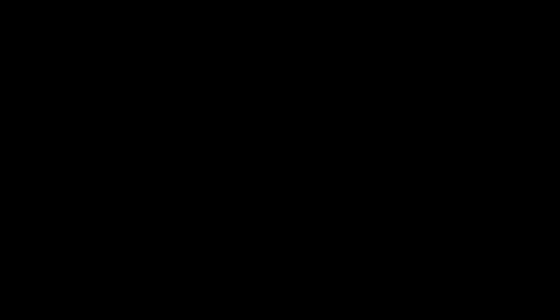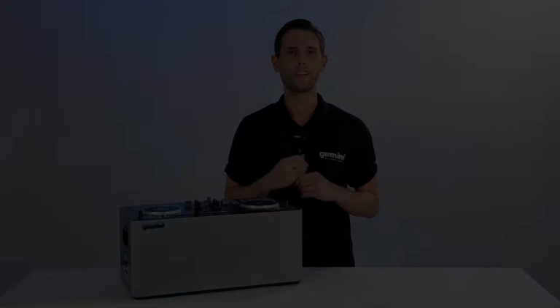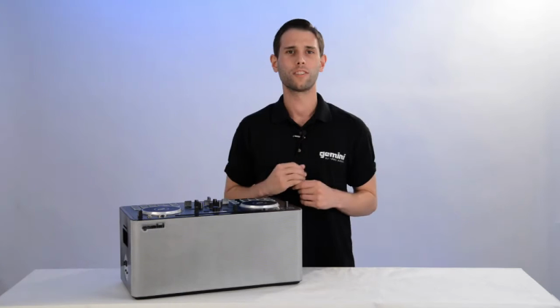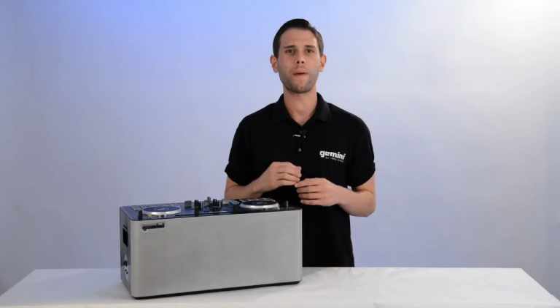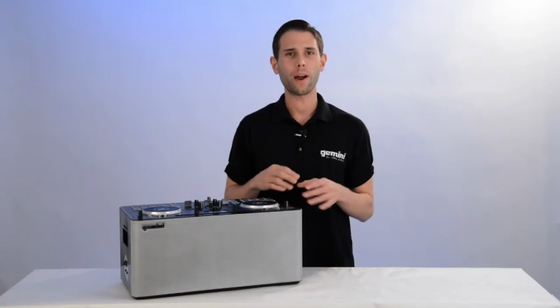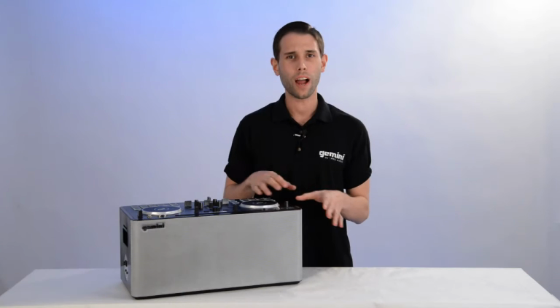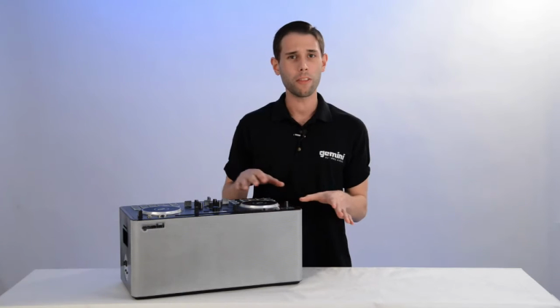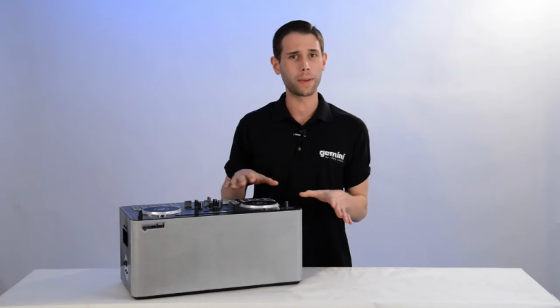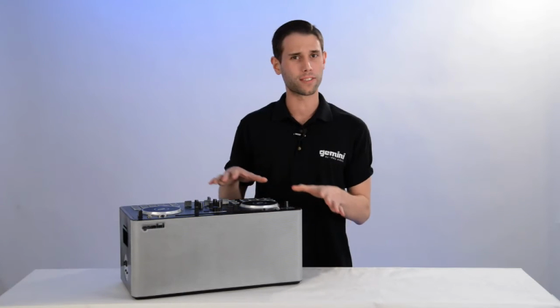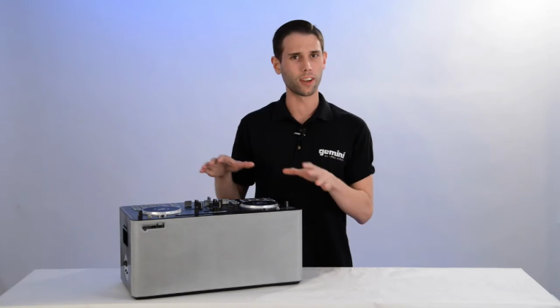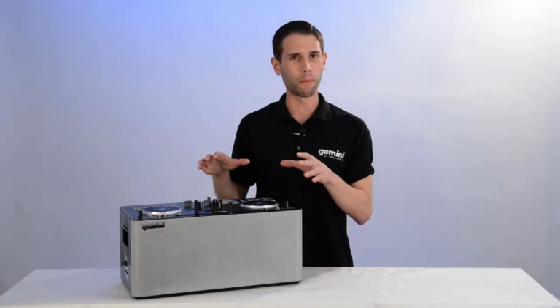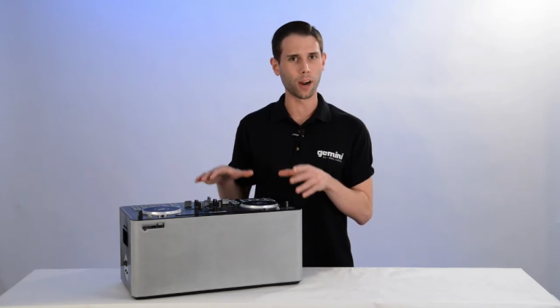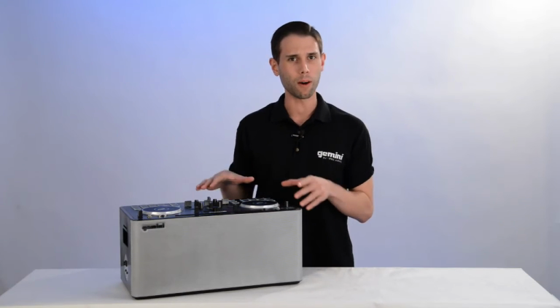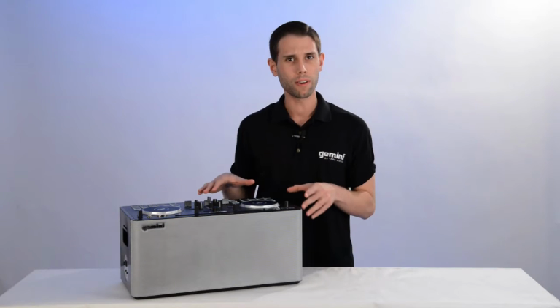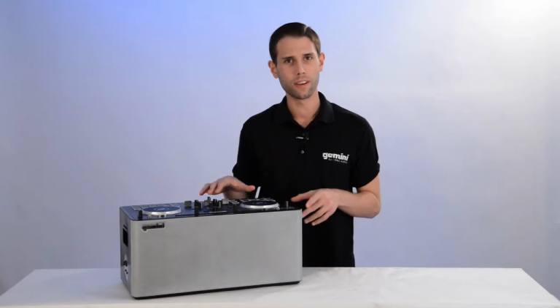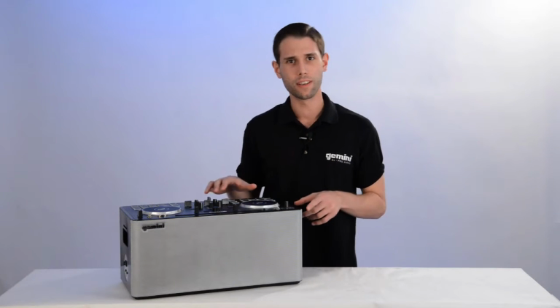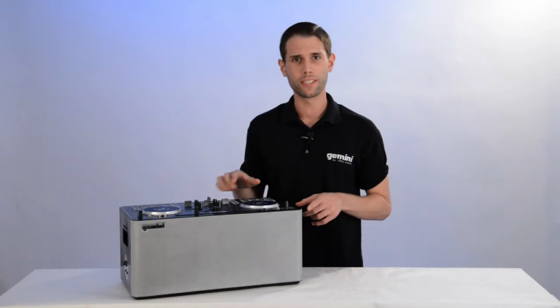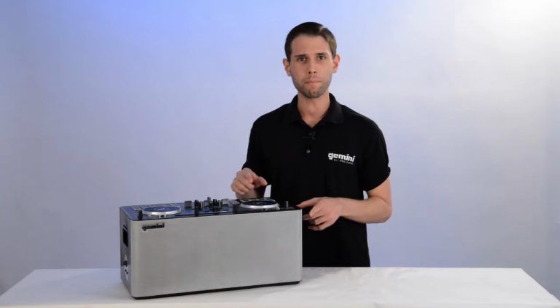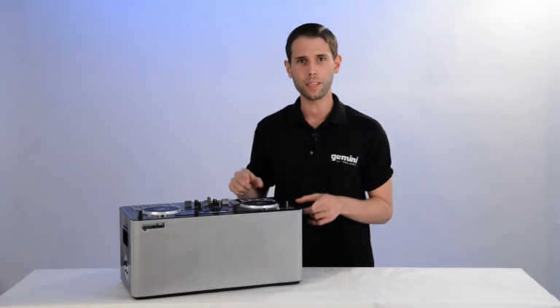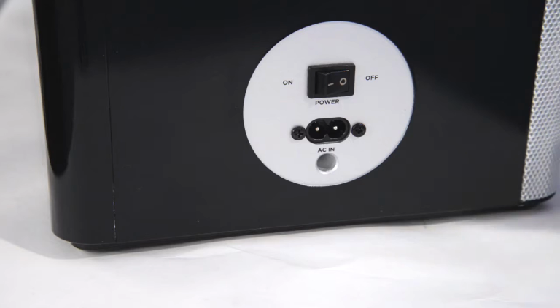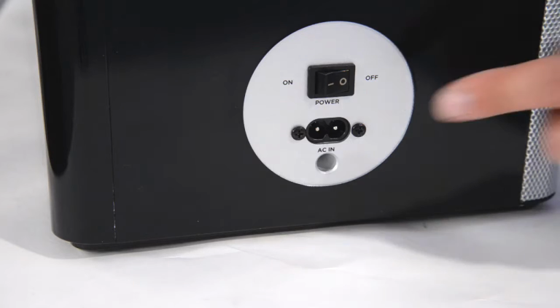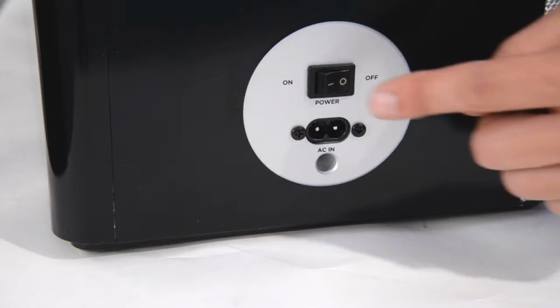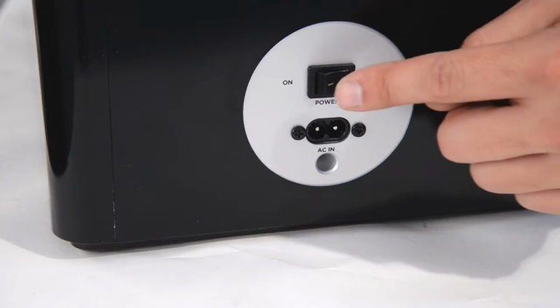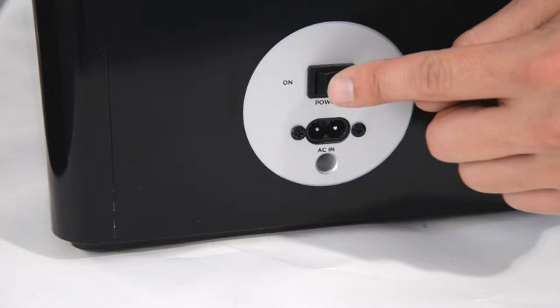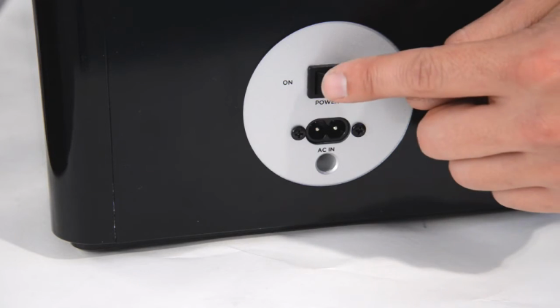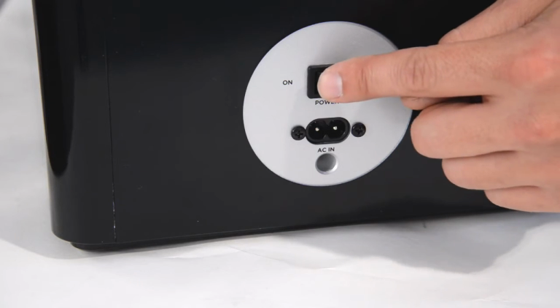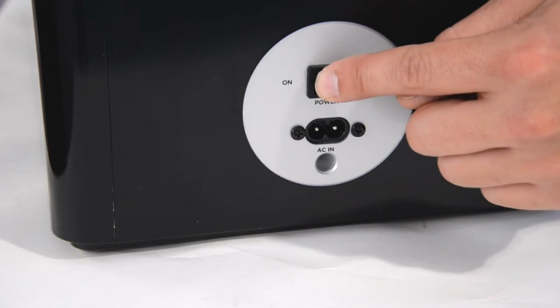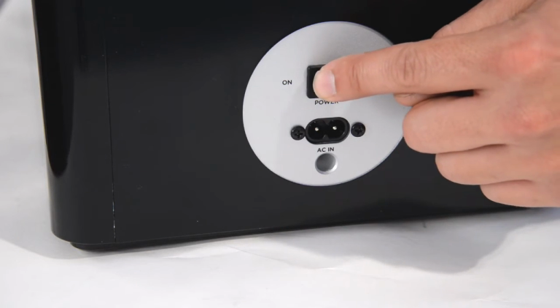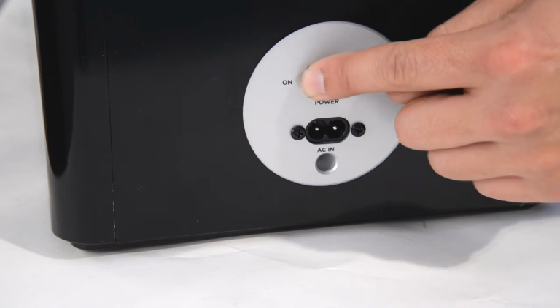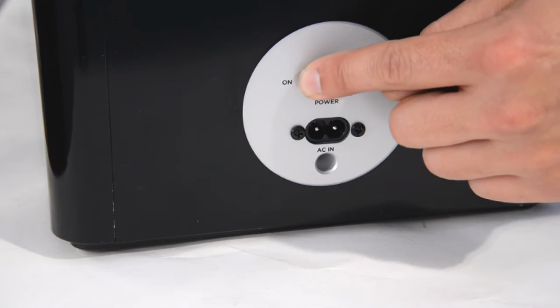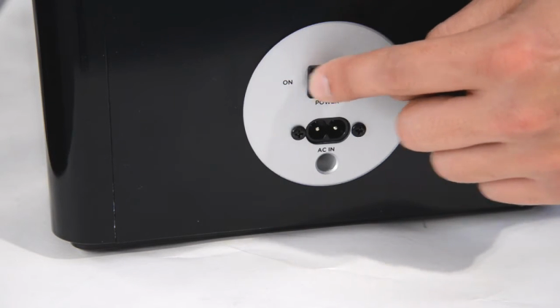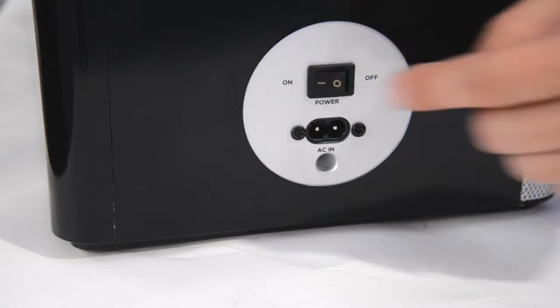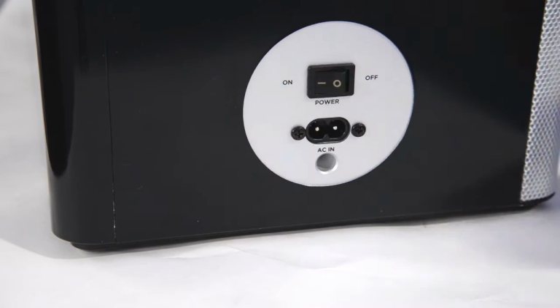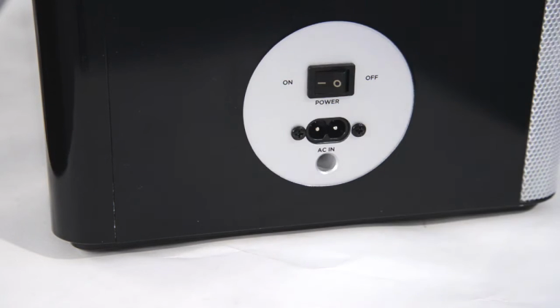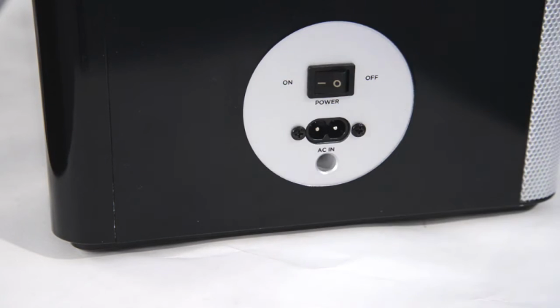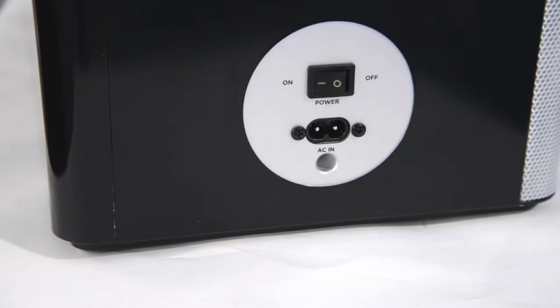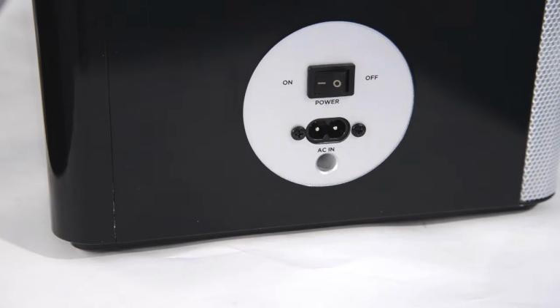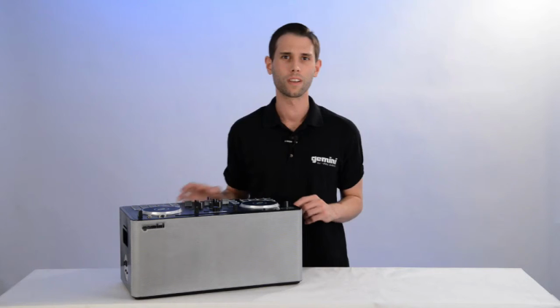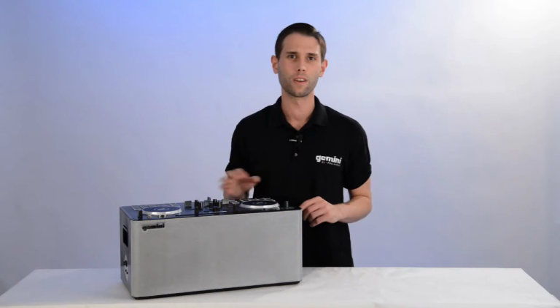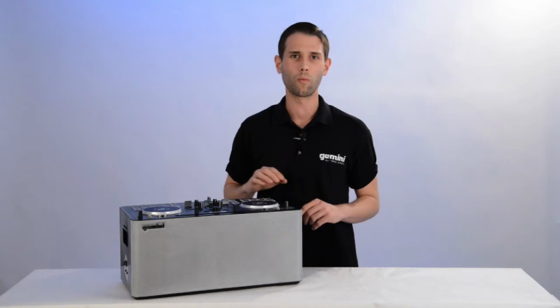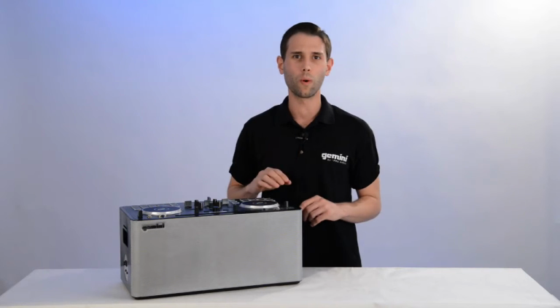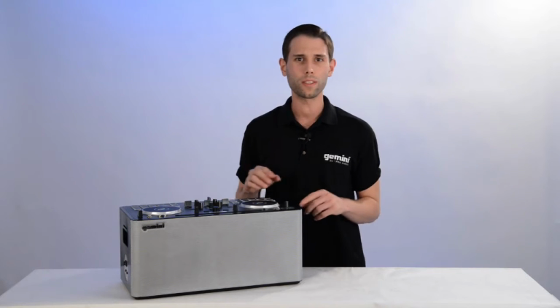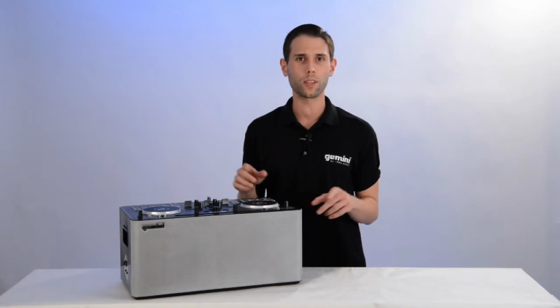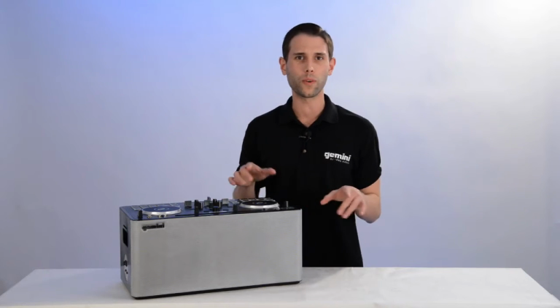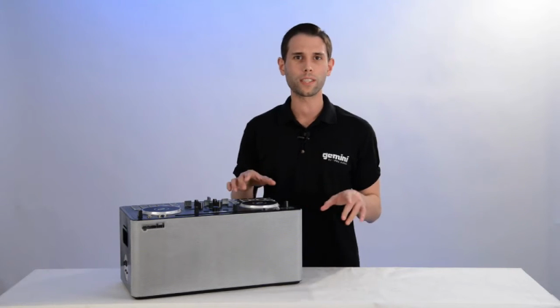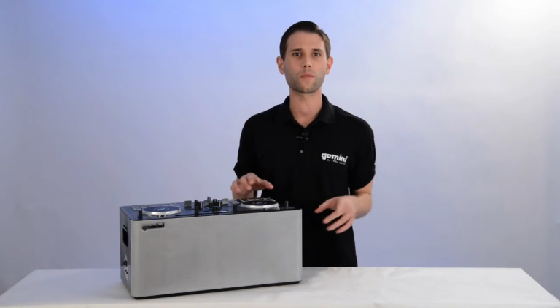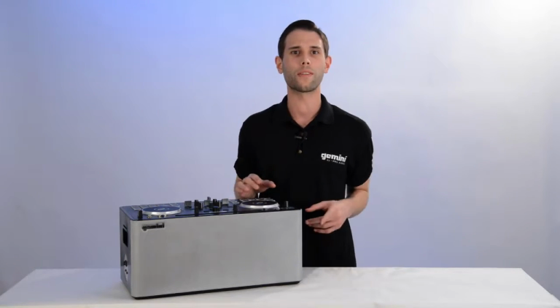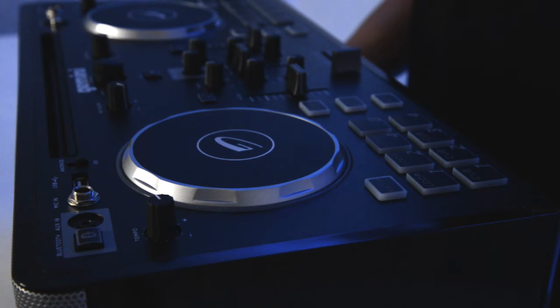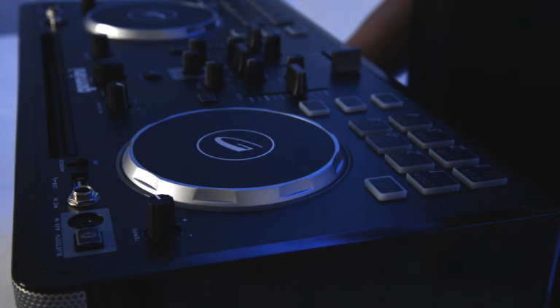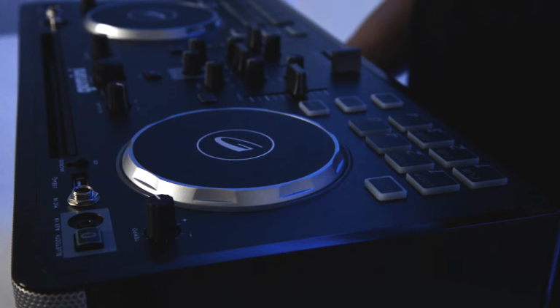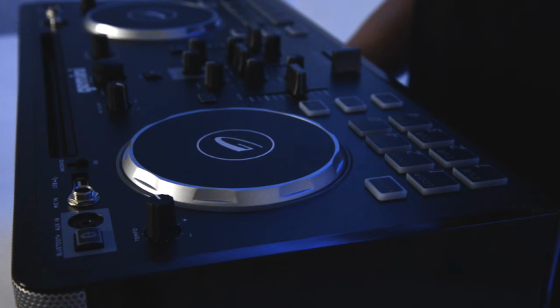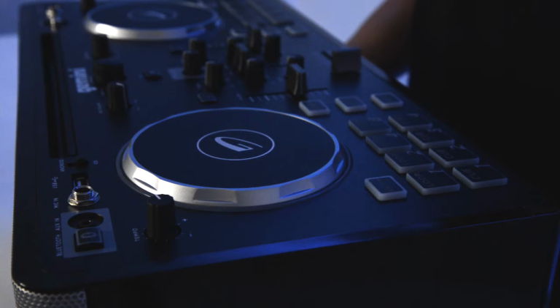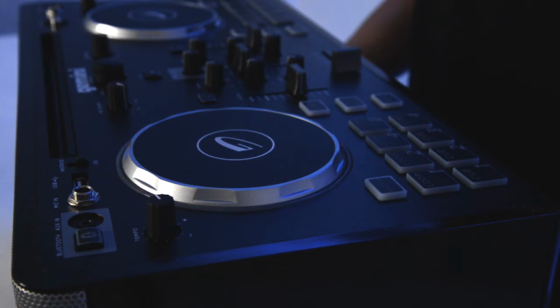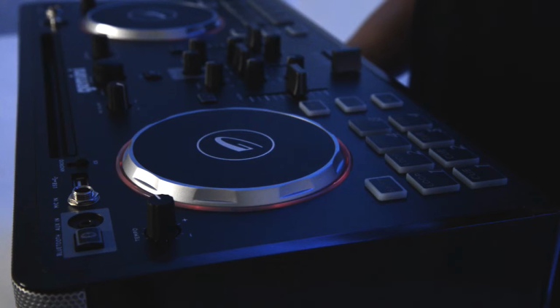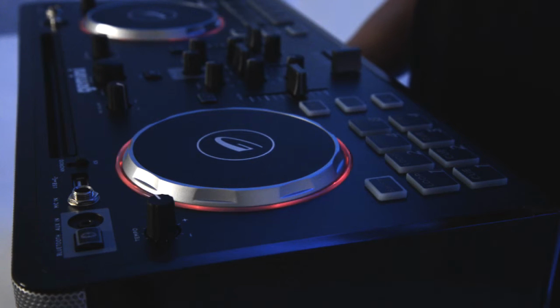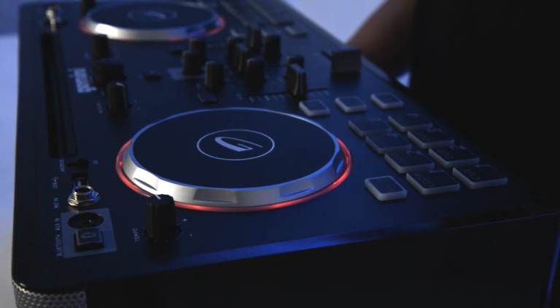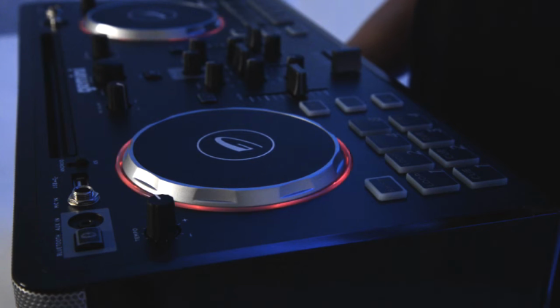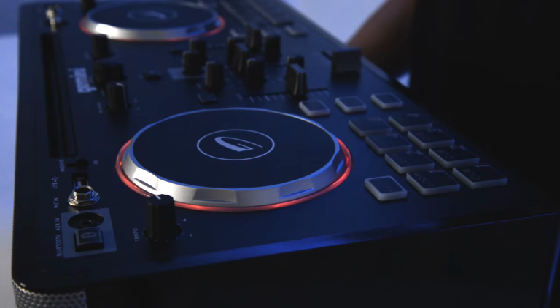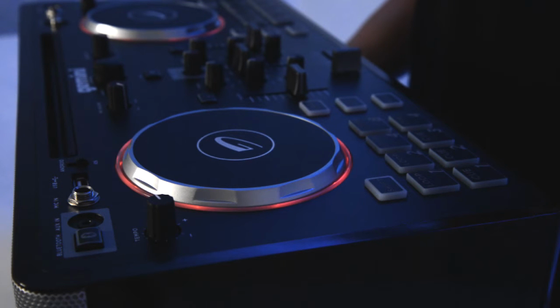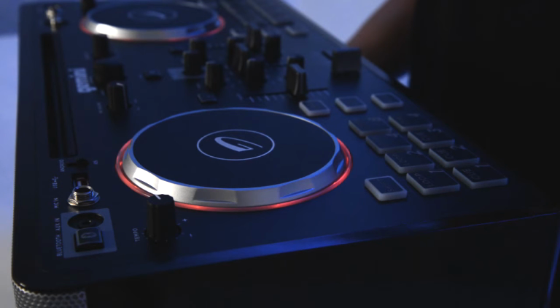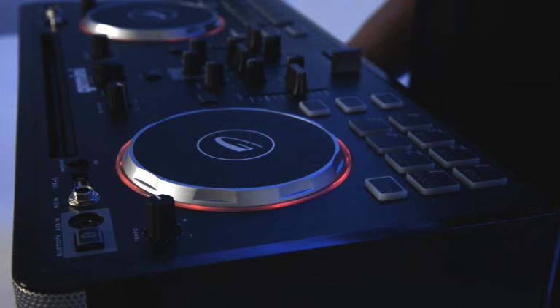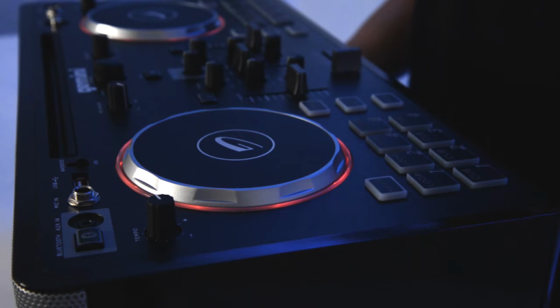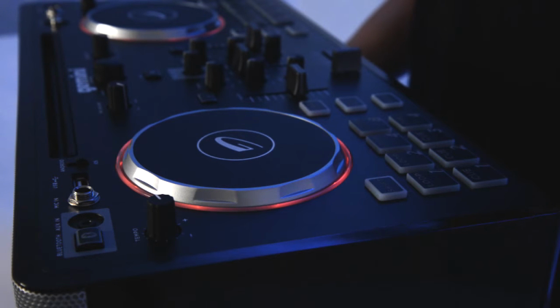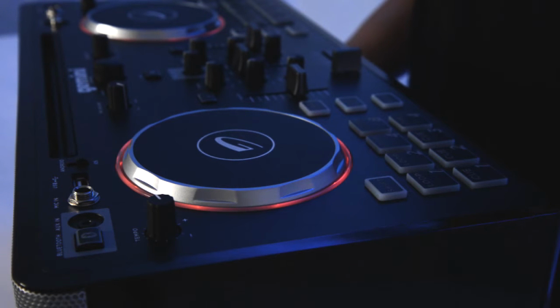To power on the Mixta GoPro, simply flip the switch on the side. Once the rings around the jog wheel glow red, you're ready to ride.